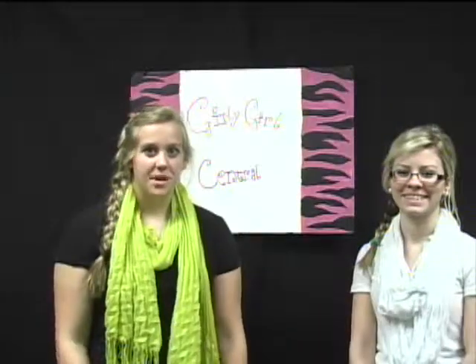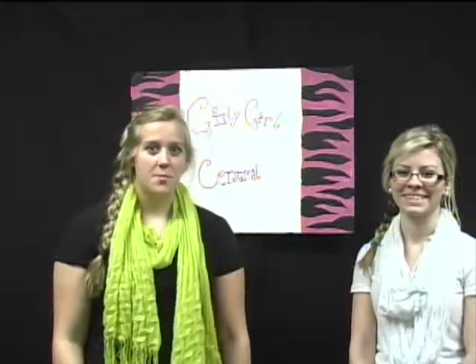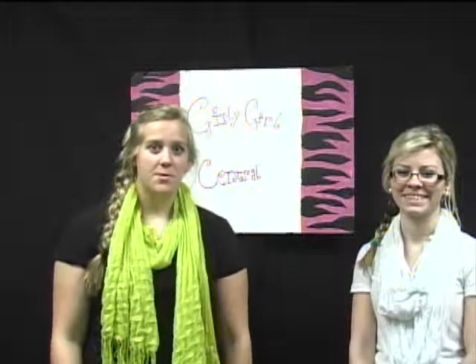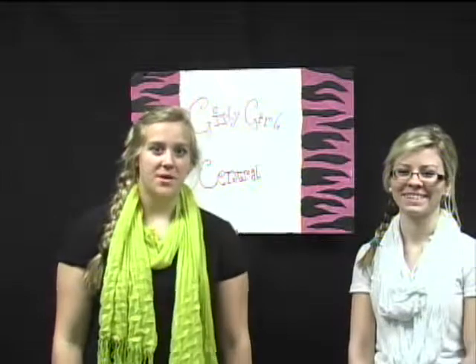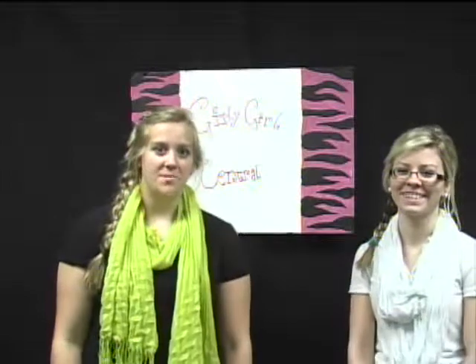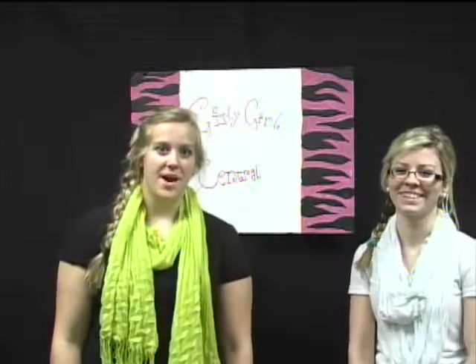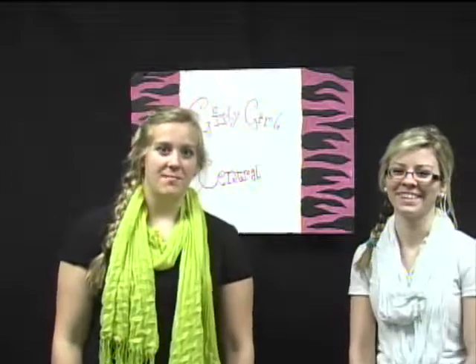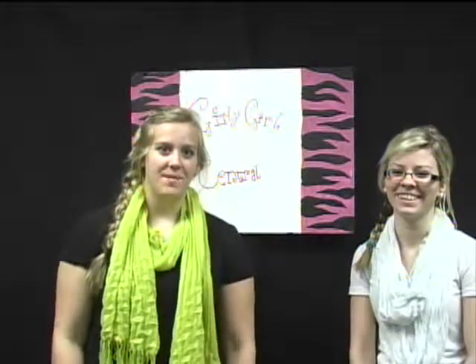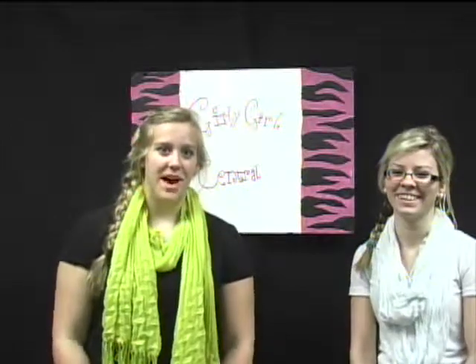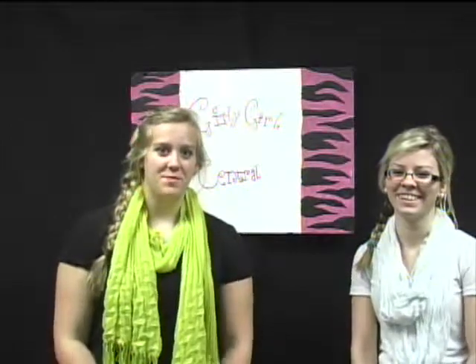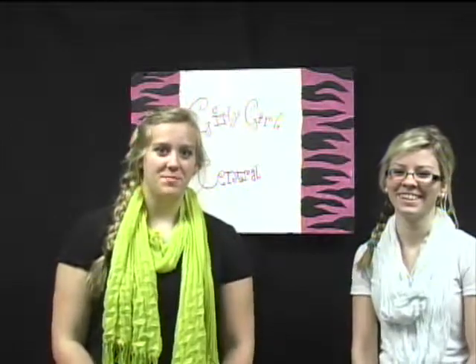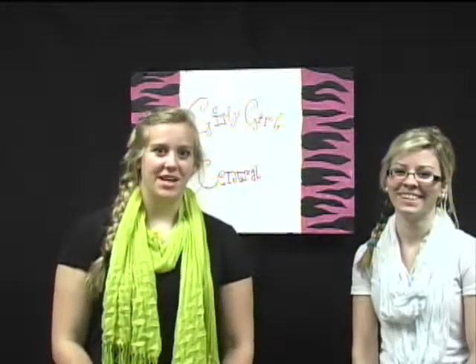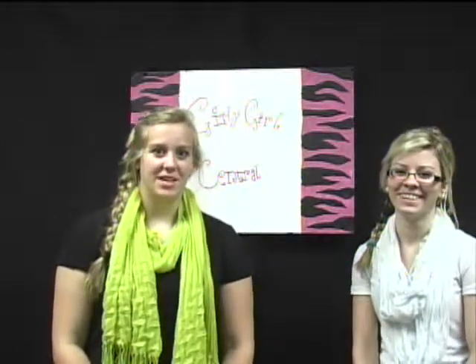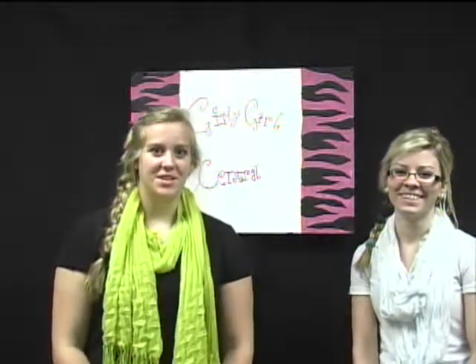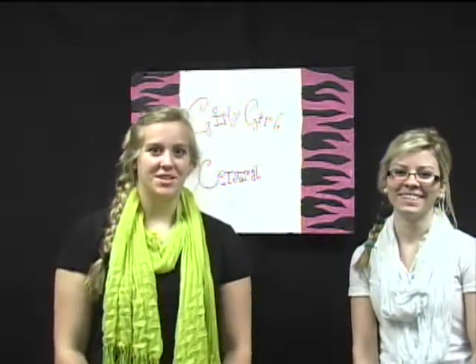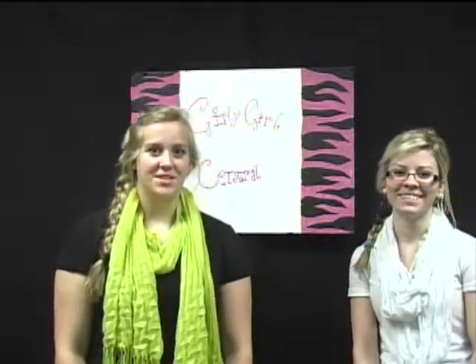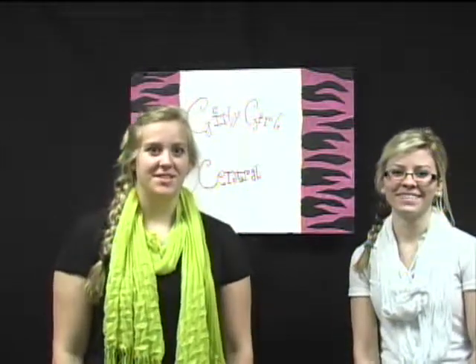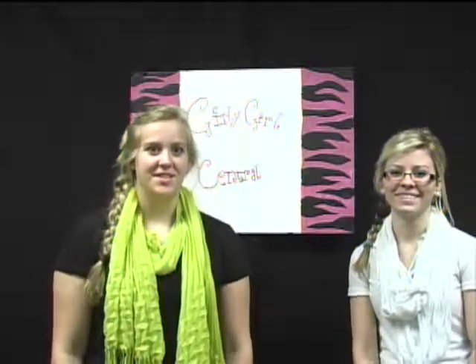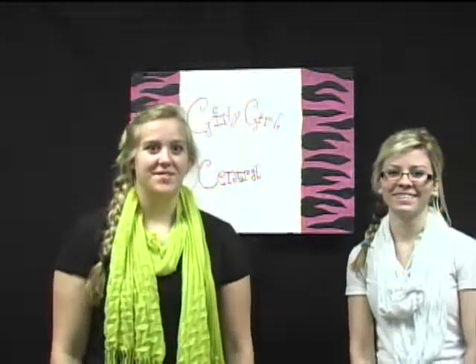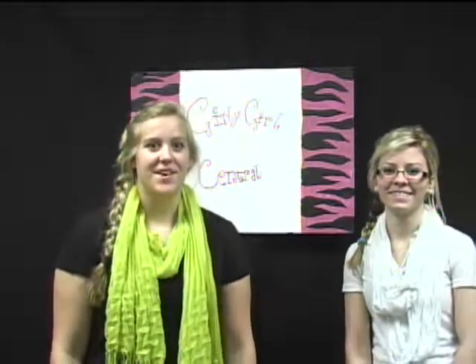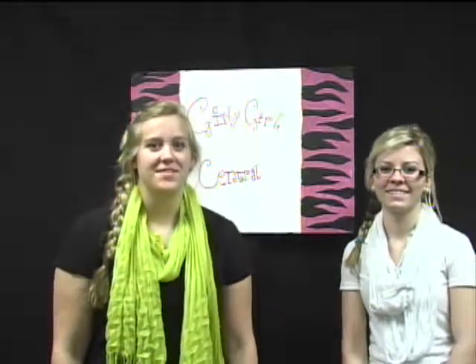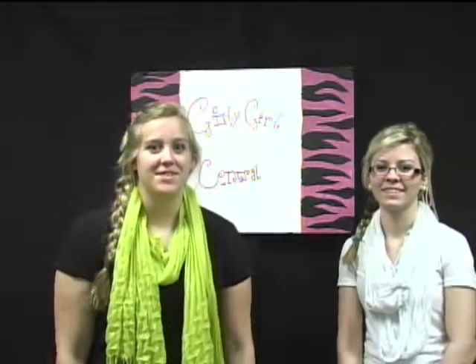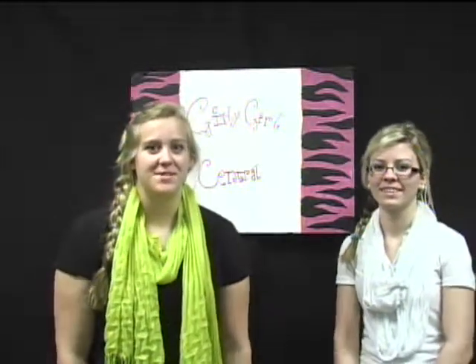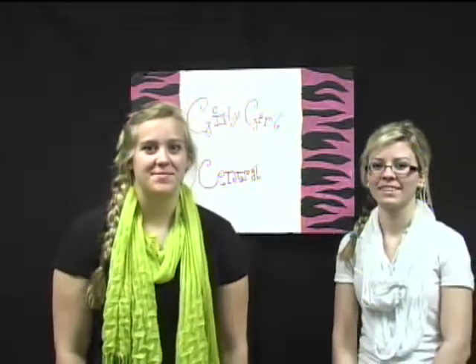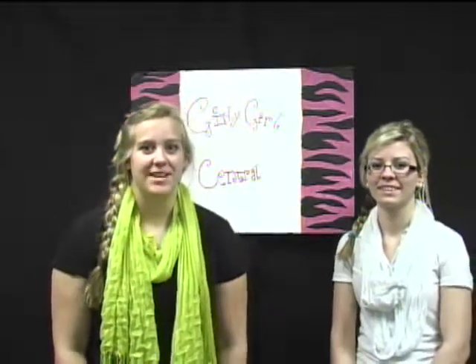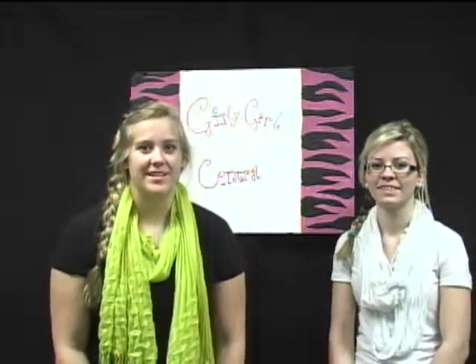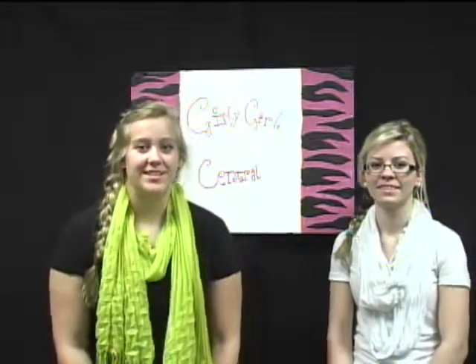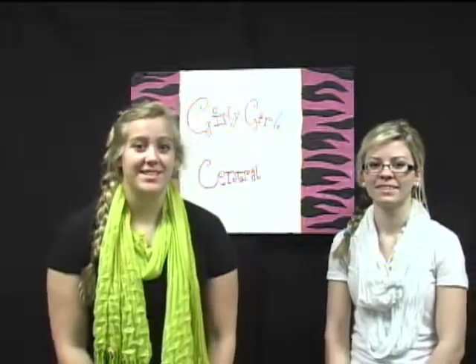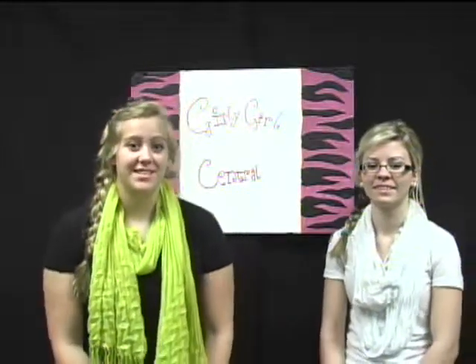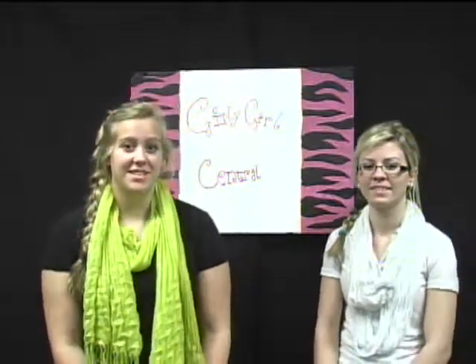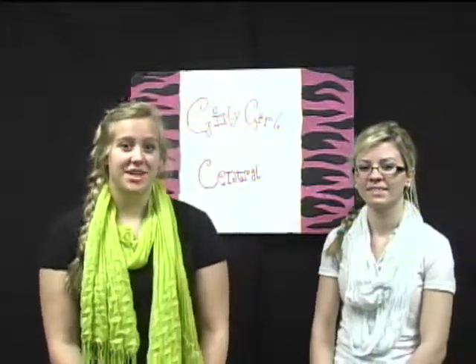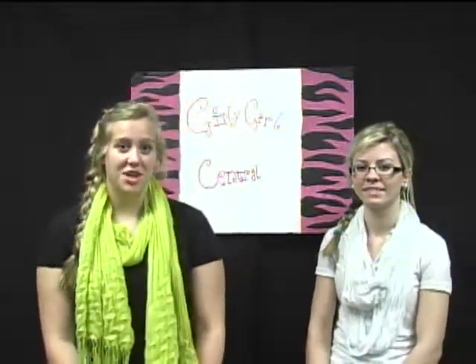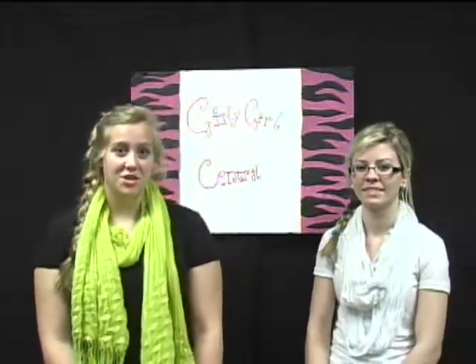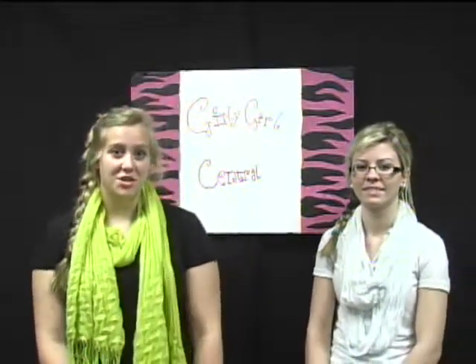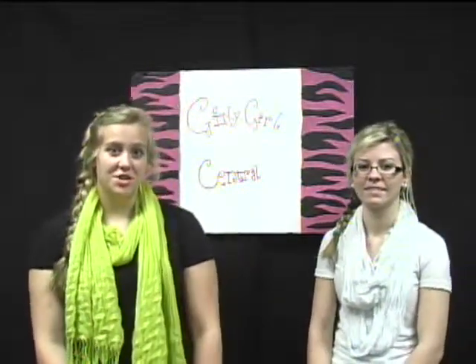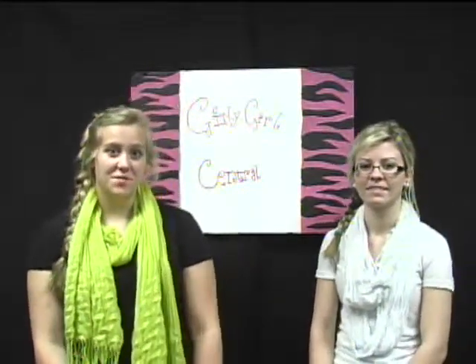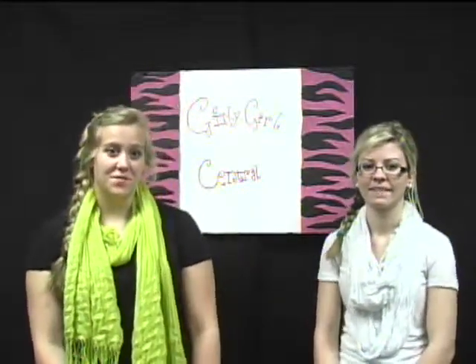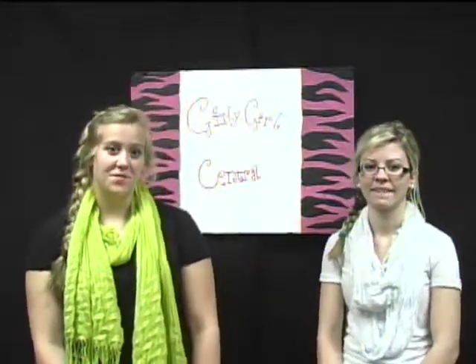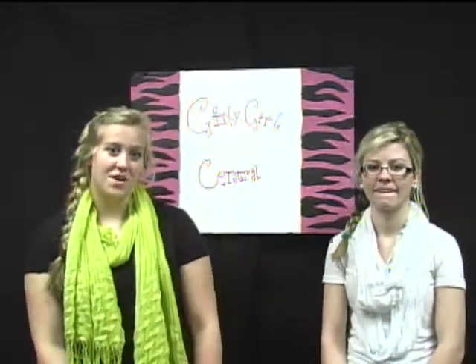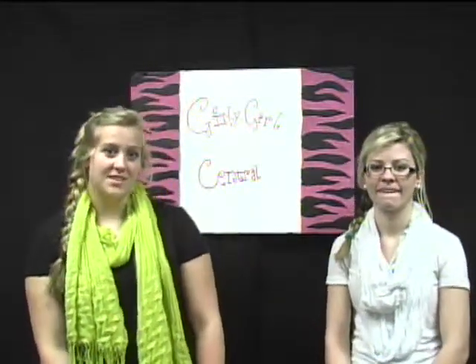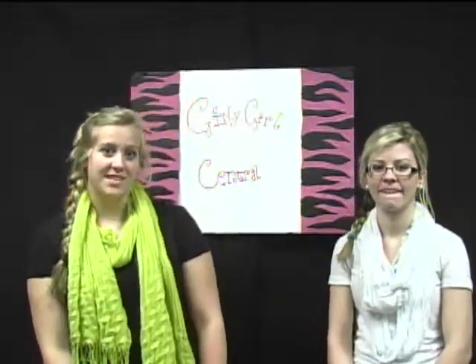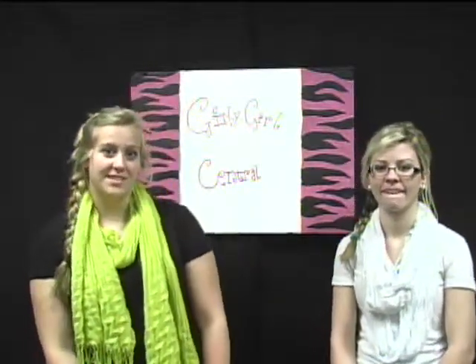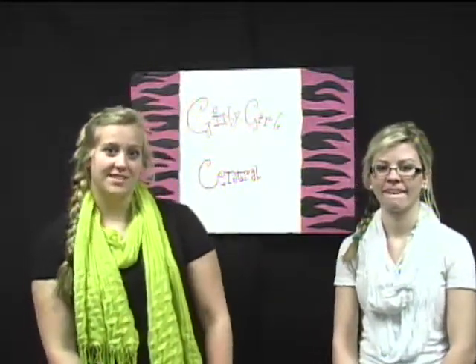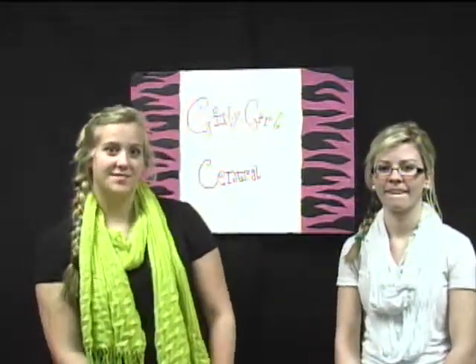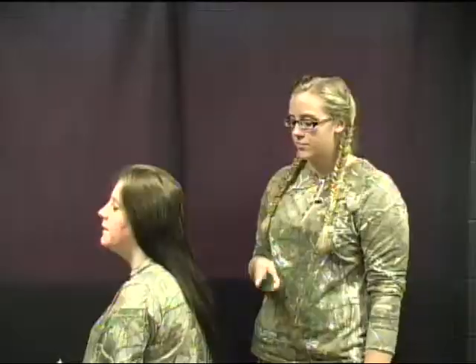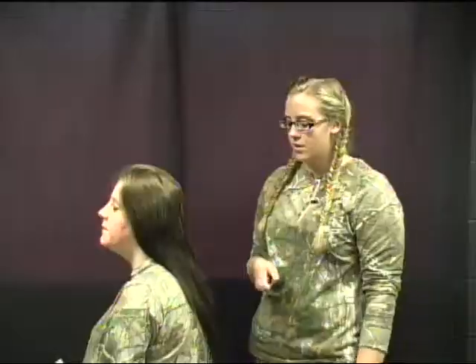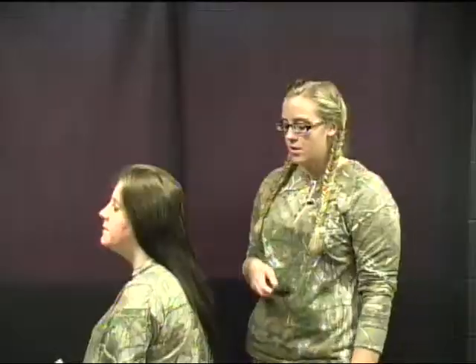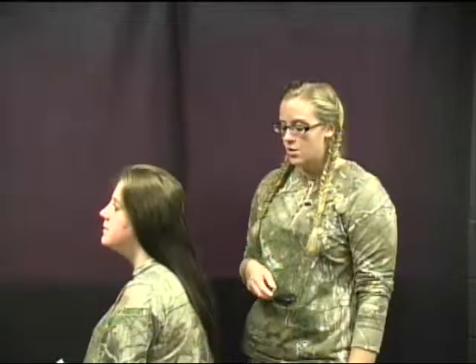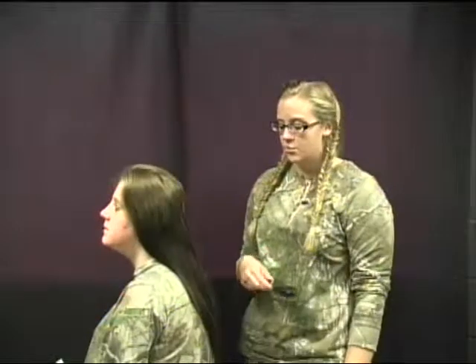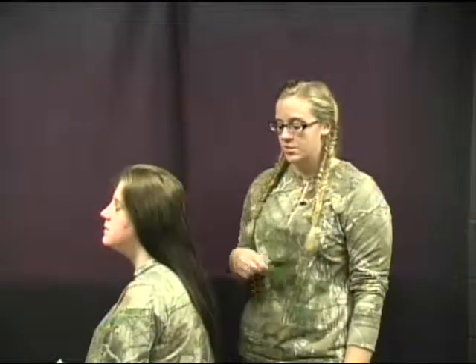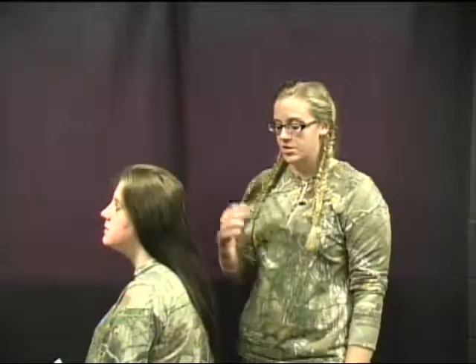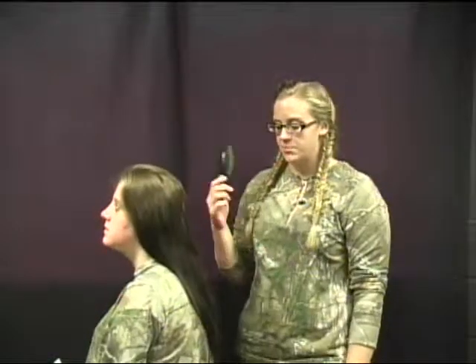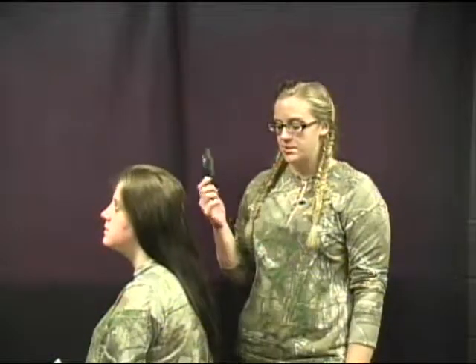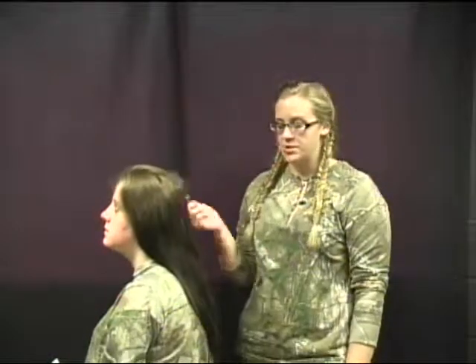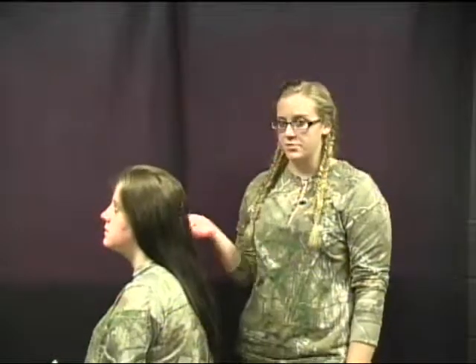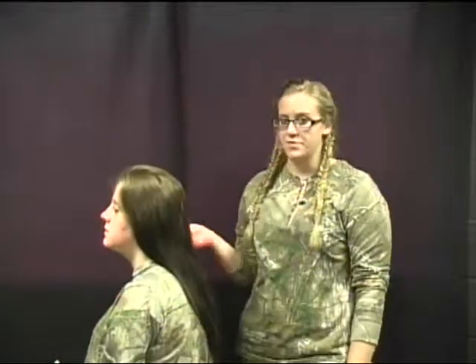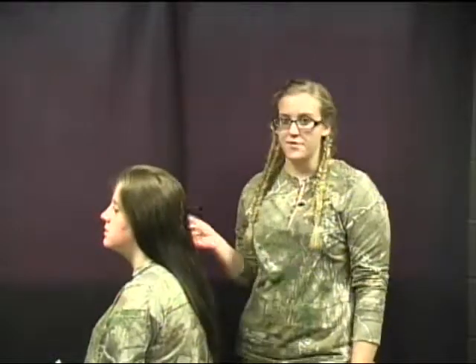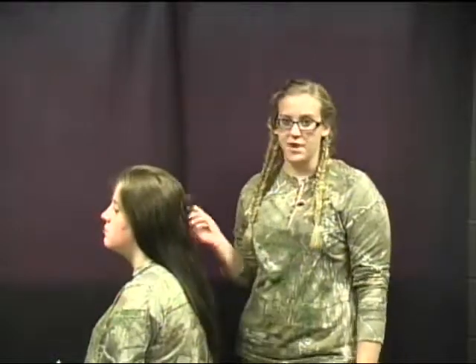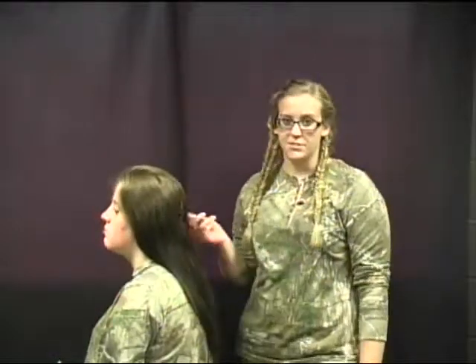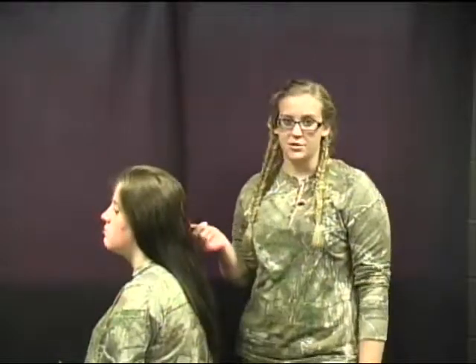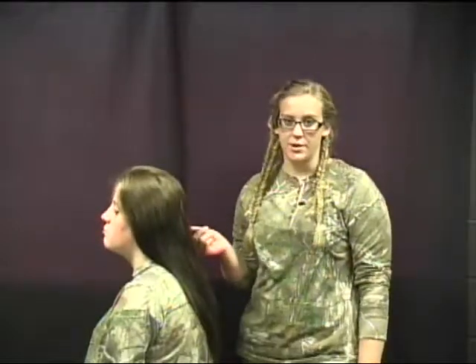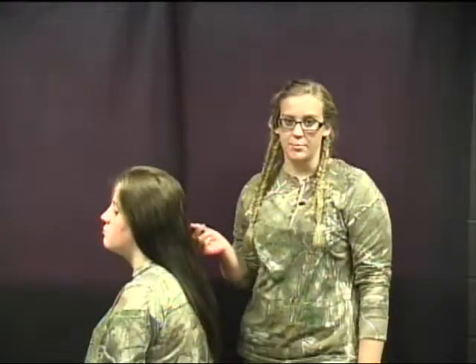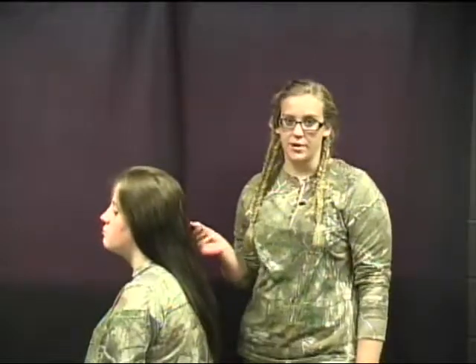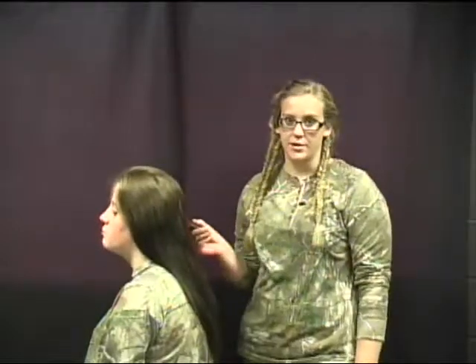Welcome back. I will be introducing the five strand braid. This is a cute look for fall season. We're going to be doing the five strand braid.